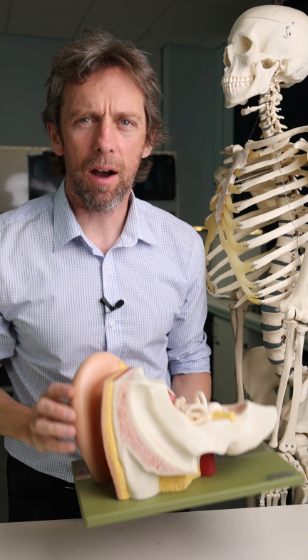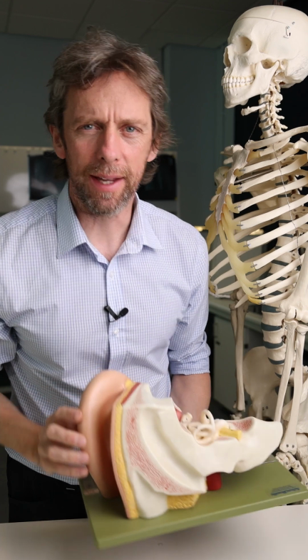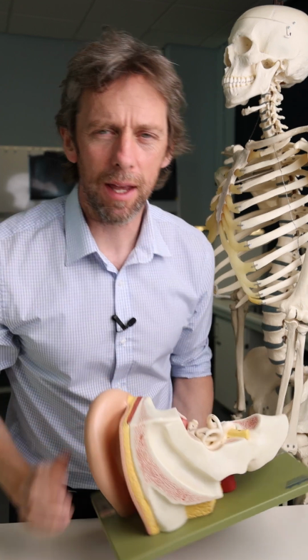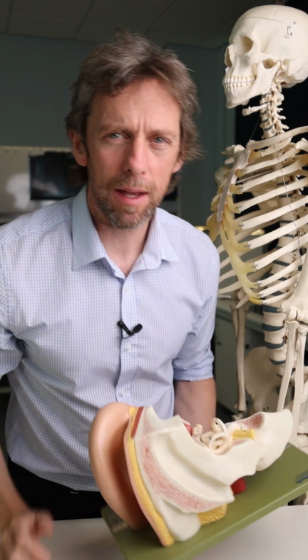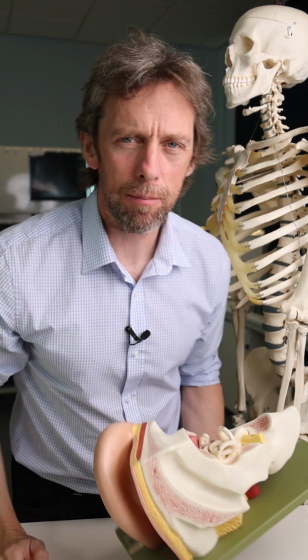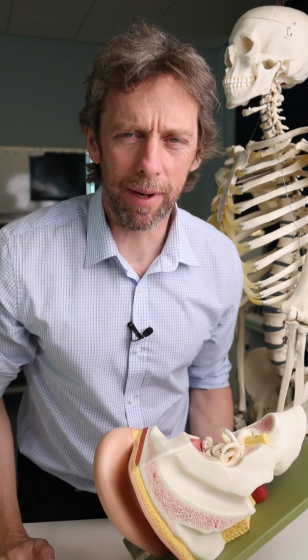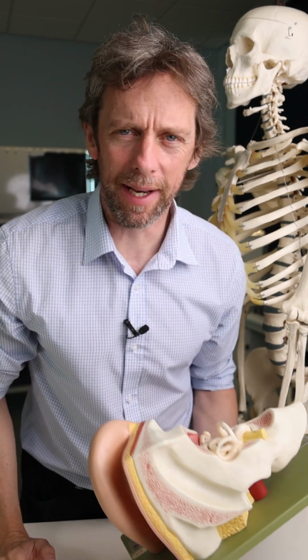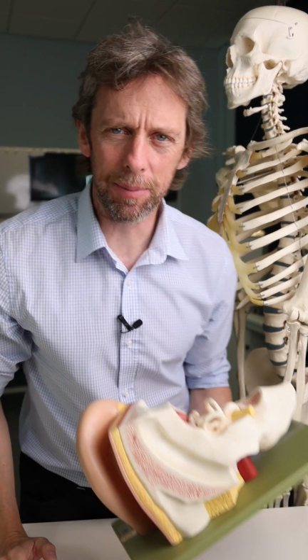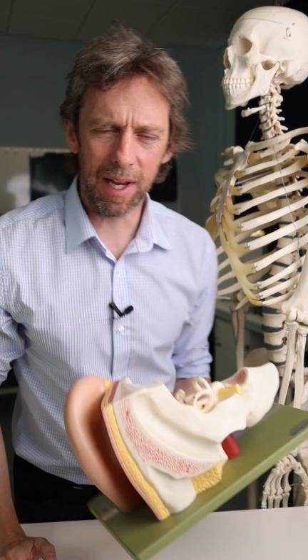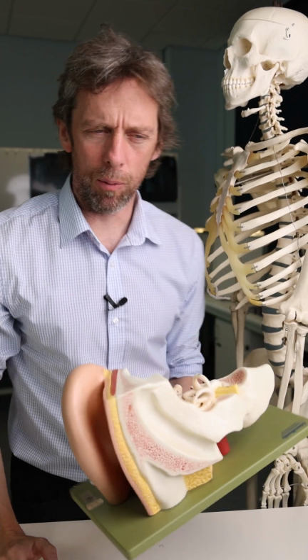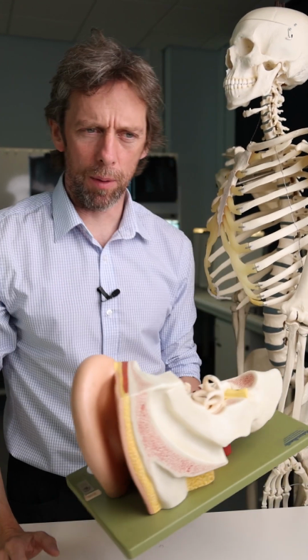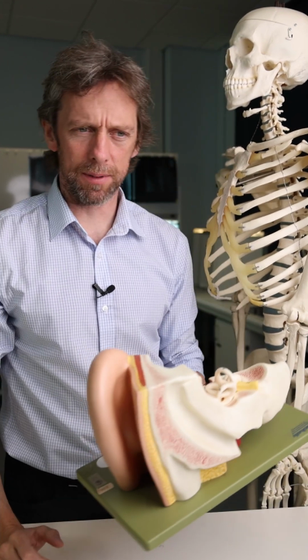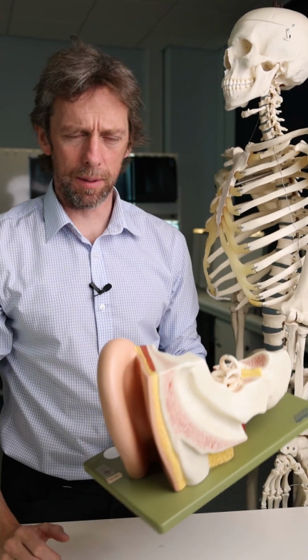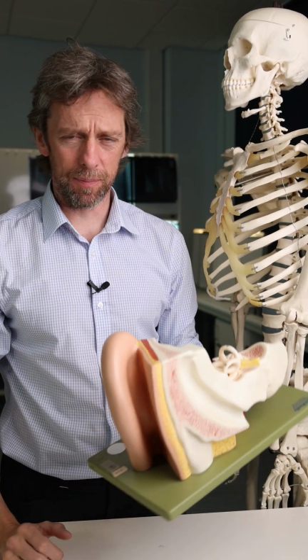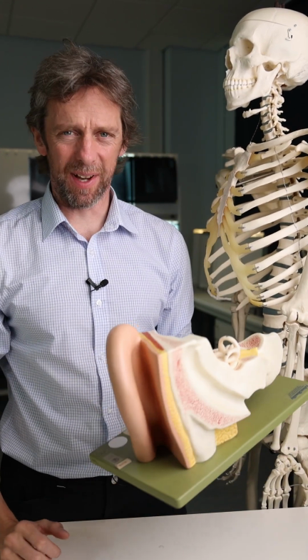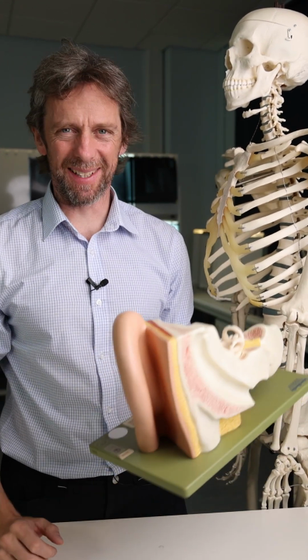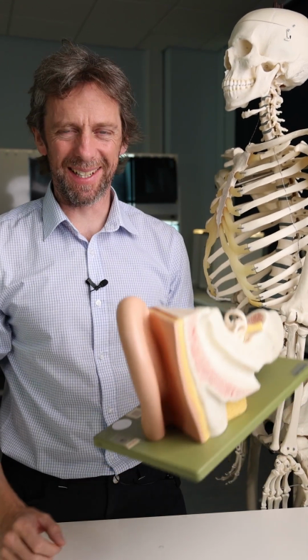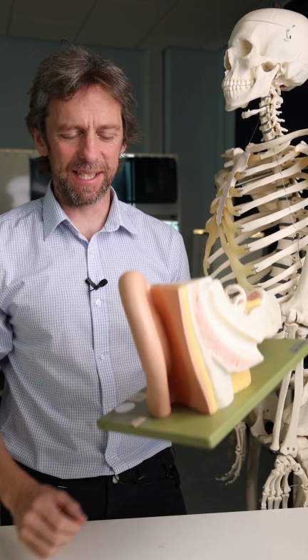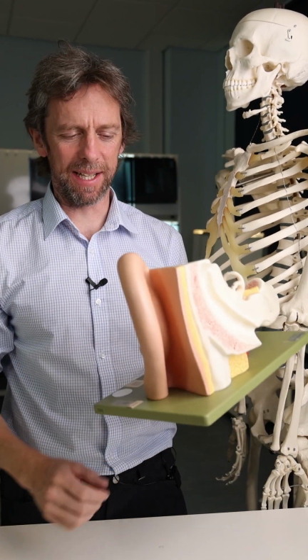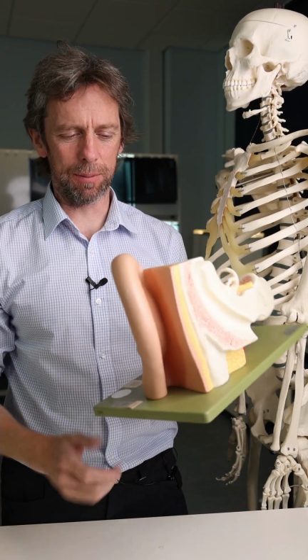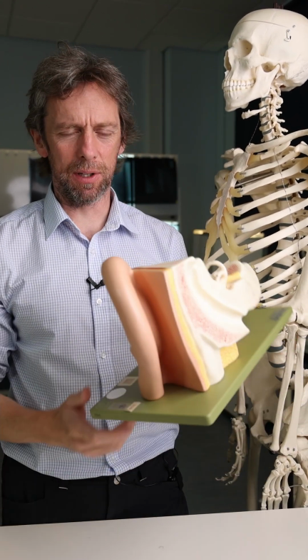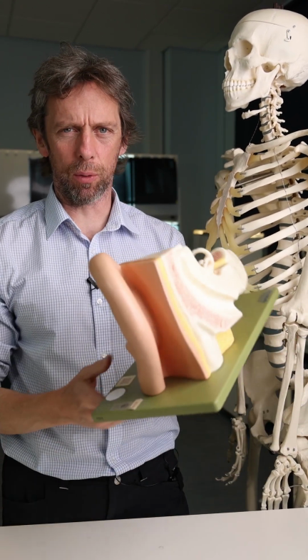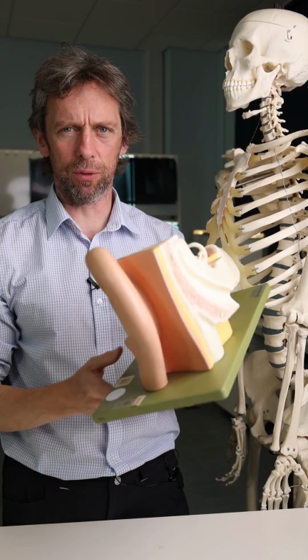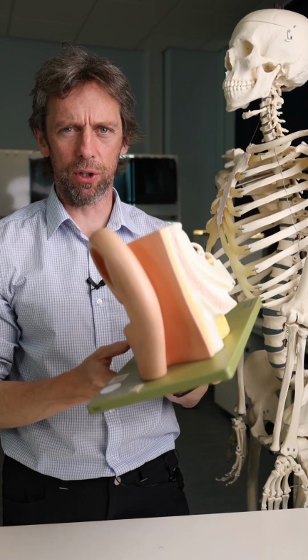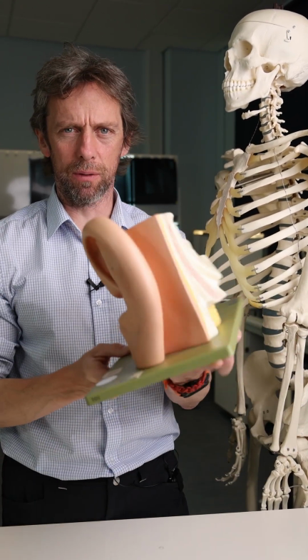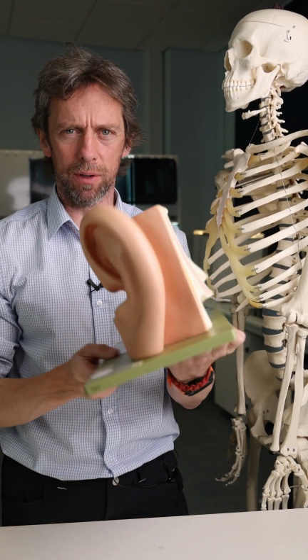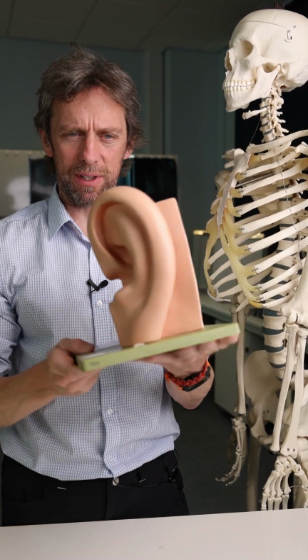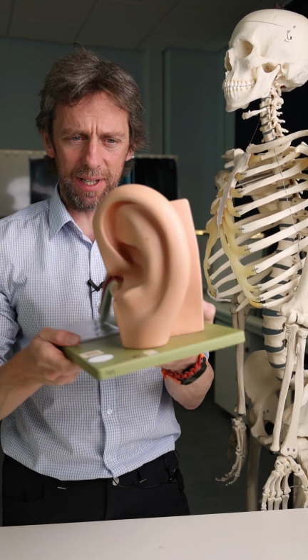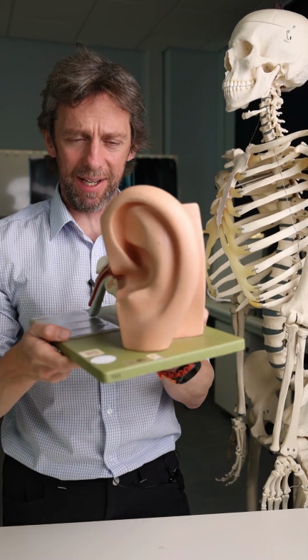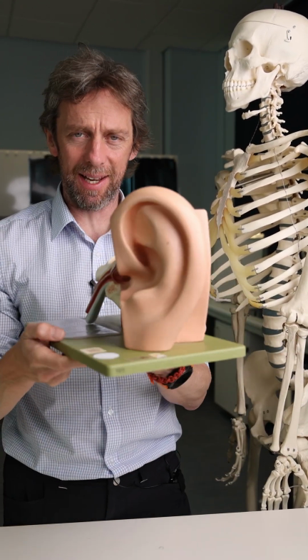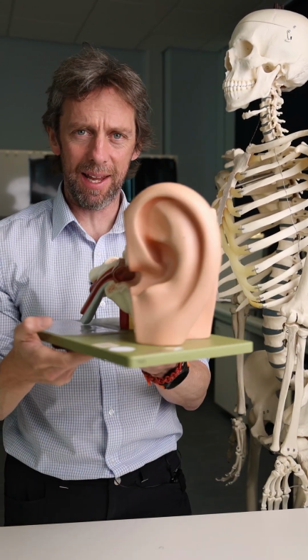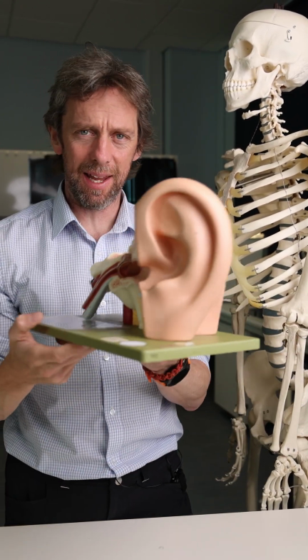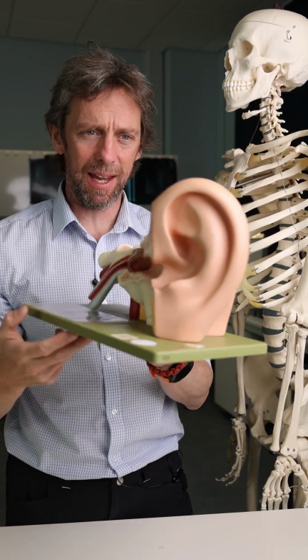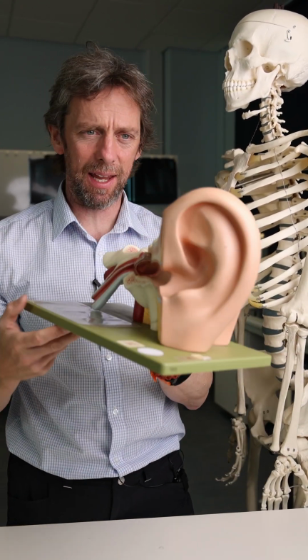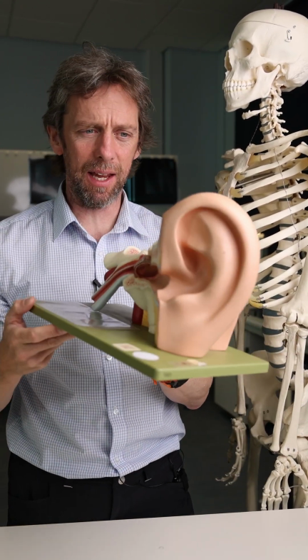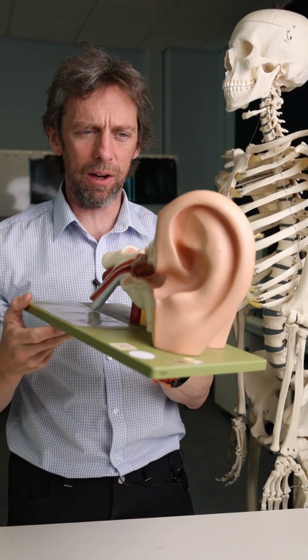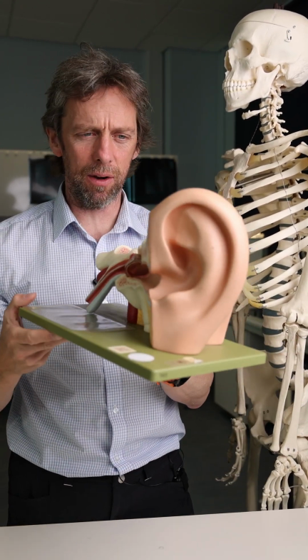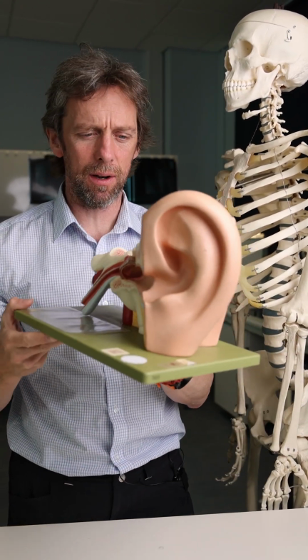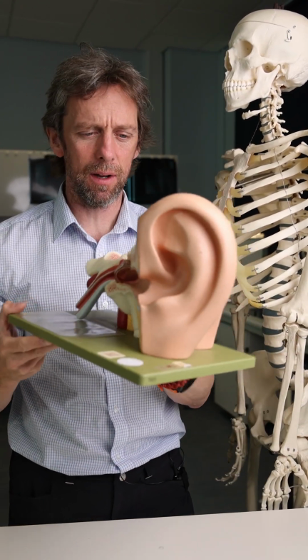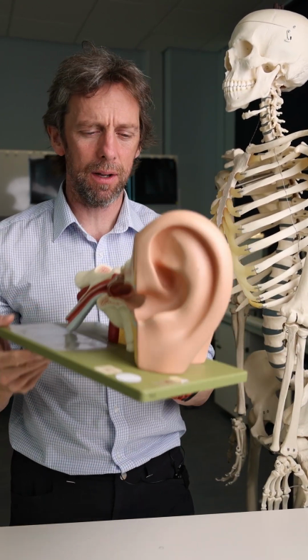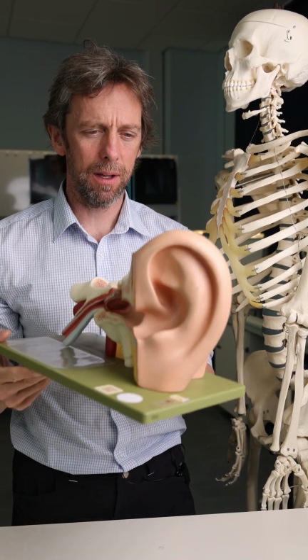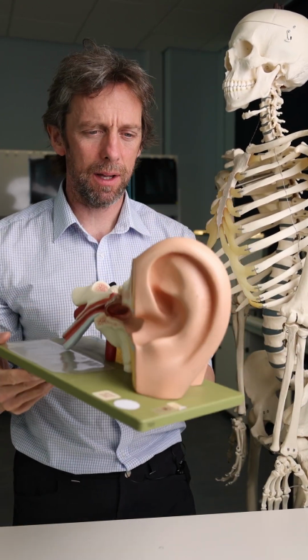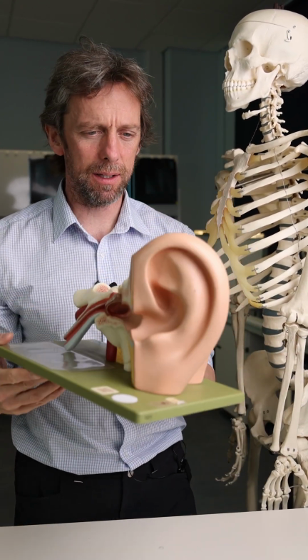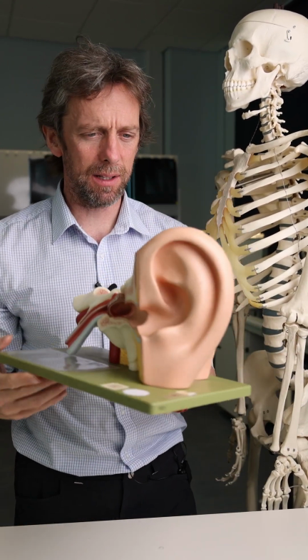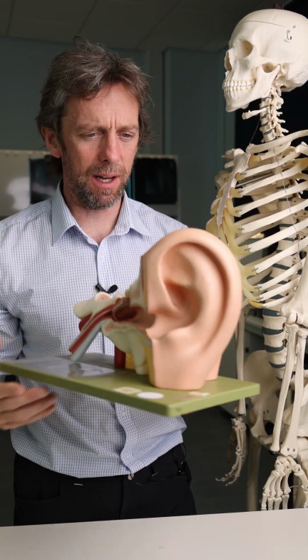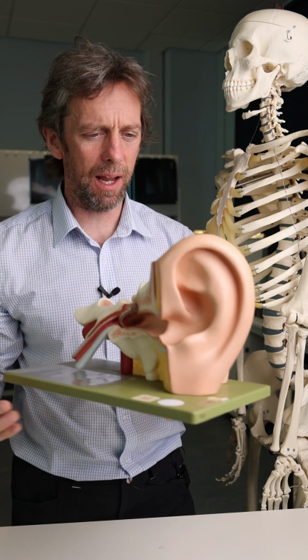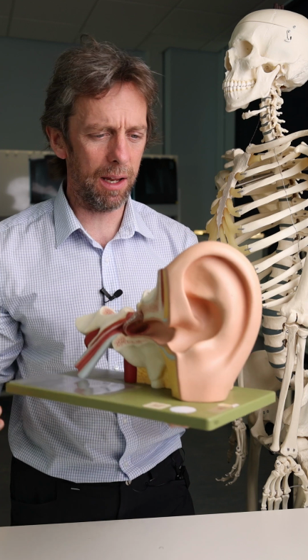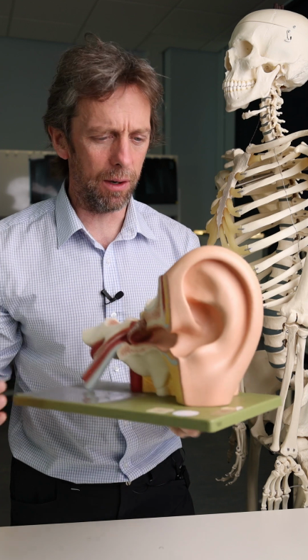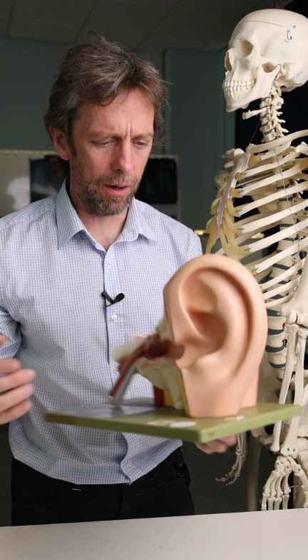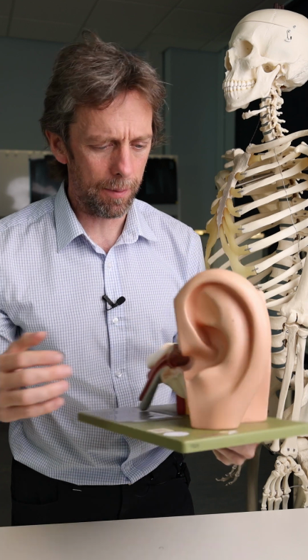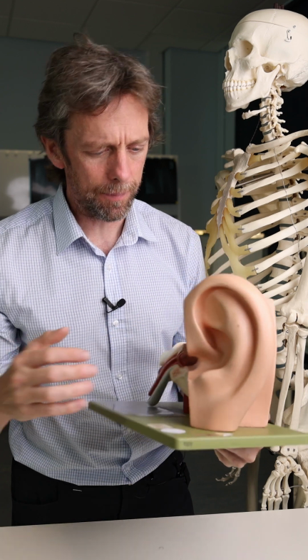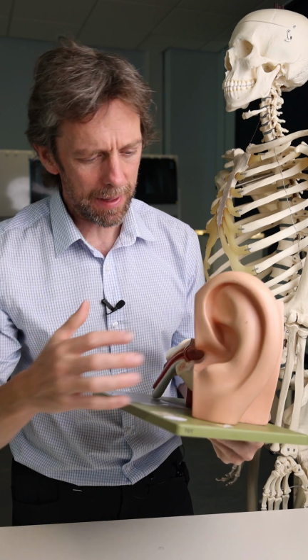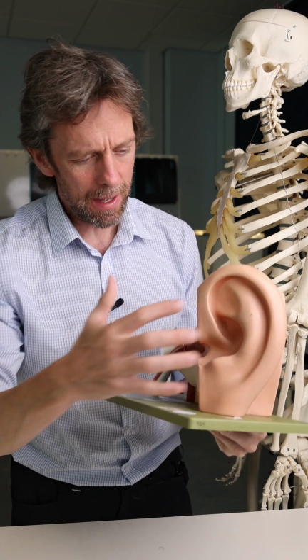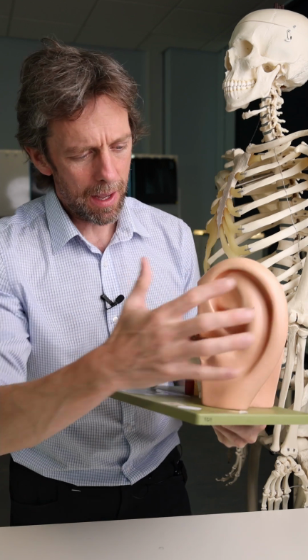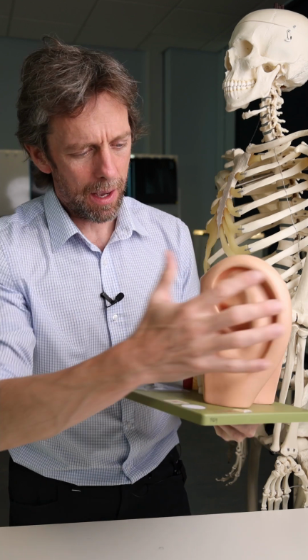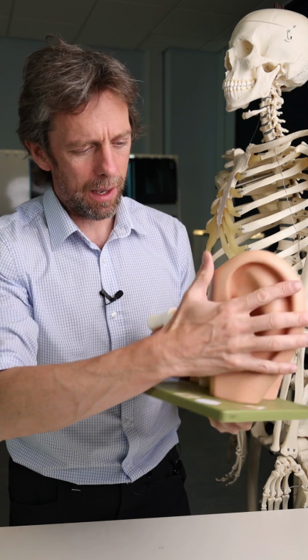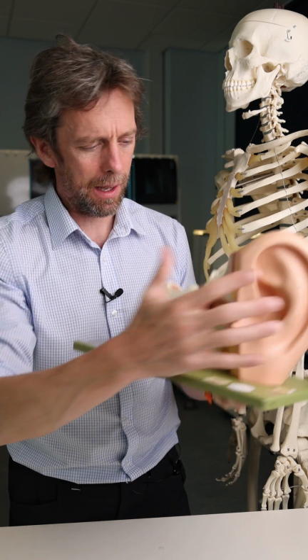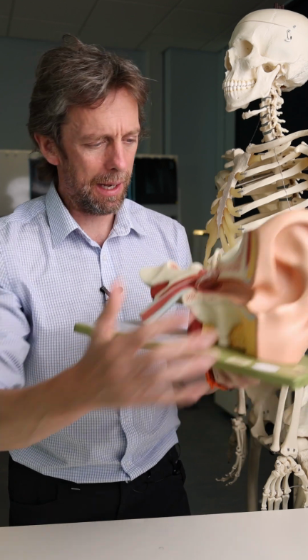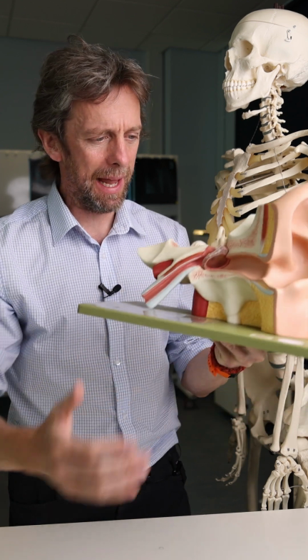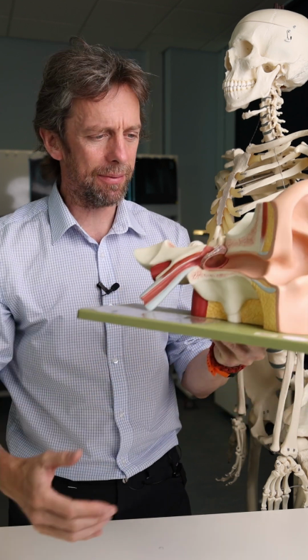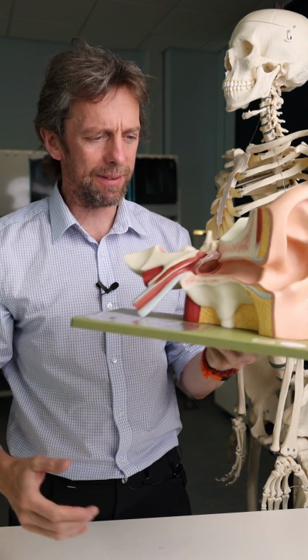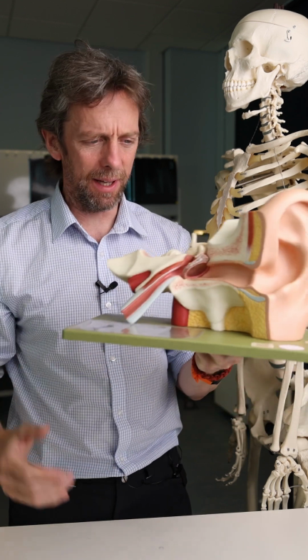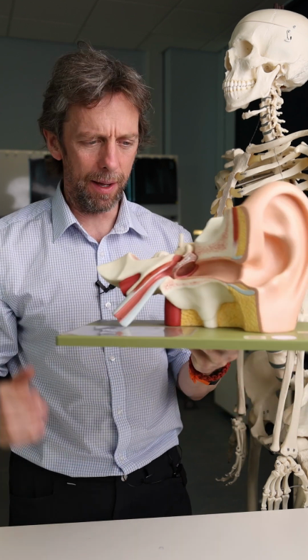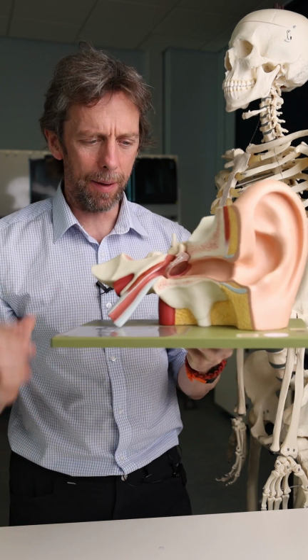Hi, my name's Sam Webster. I teach anatomy at Swansea University, and this is an ear — a left ear.